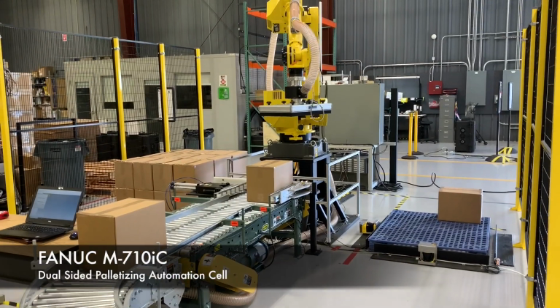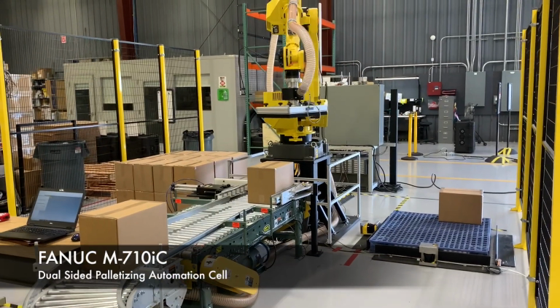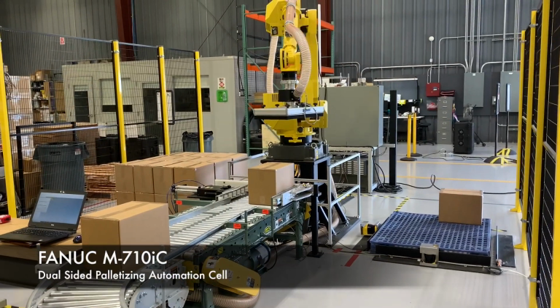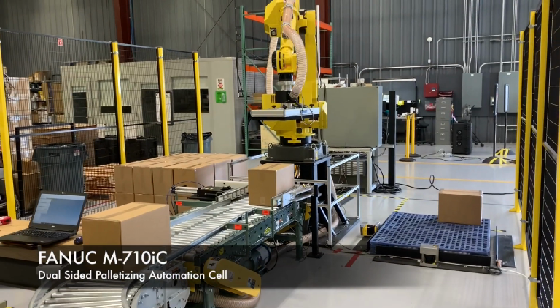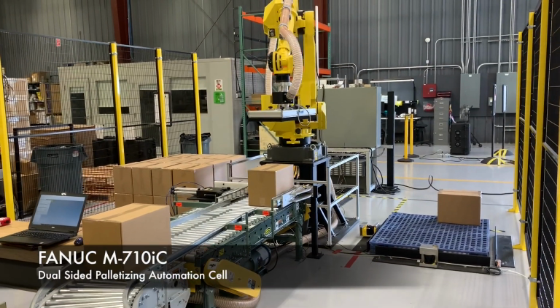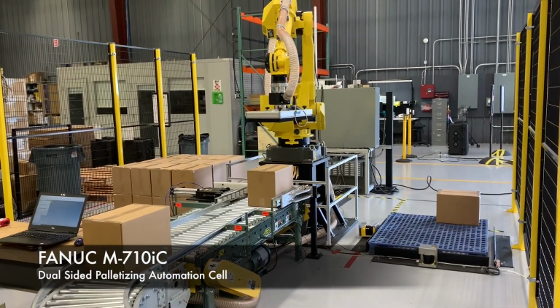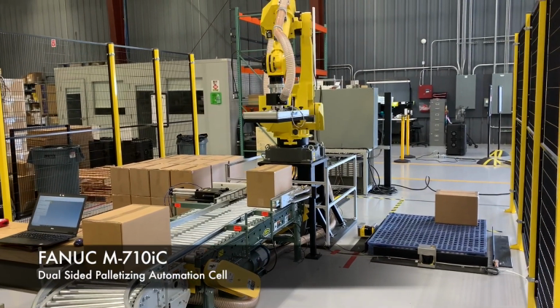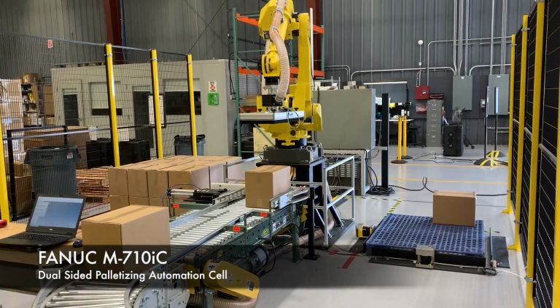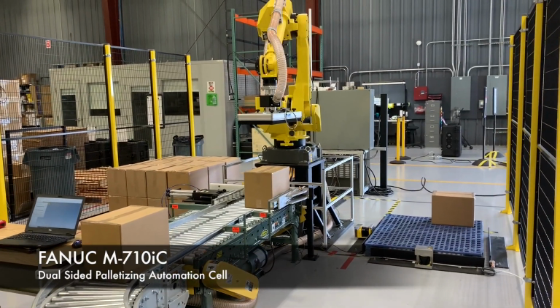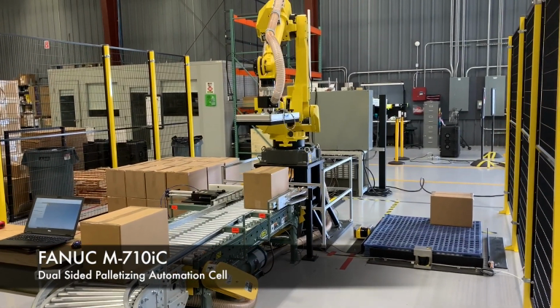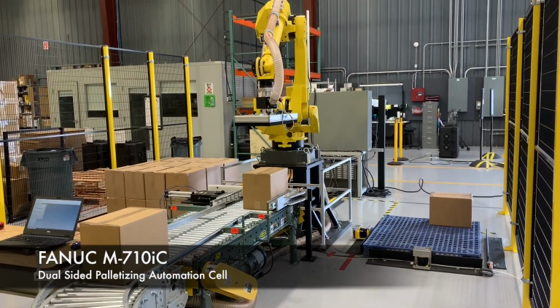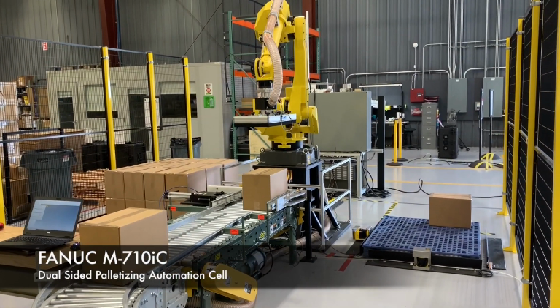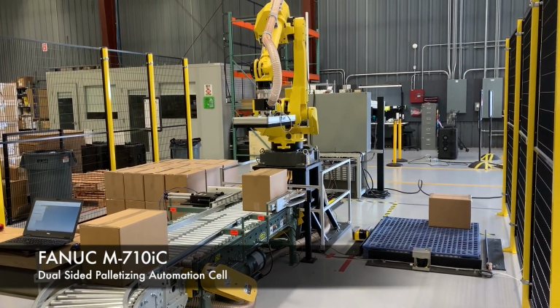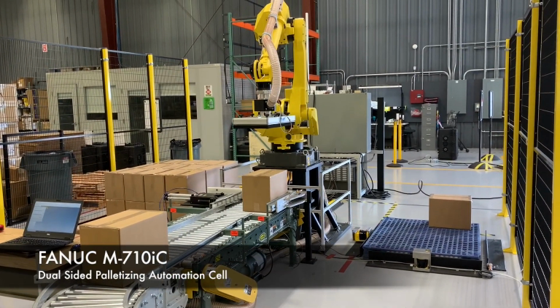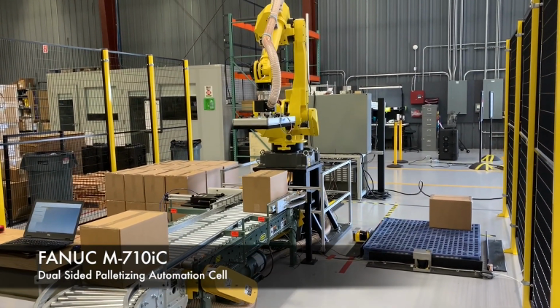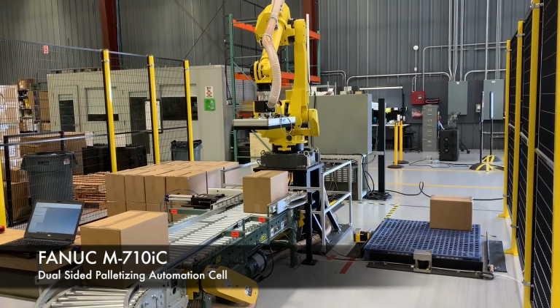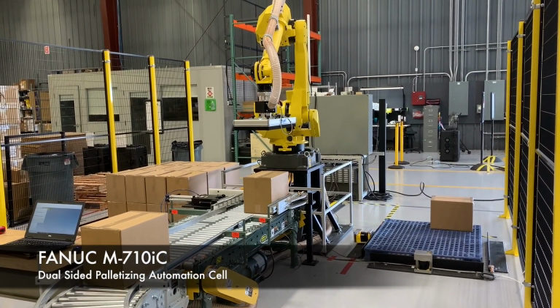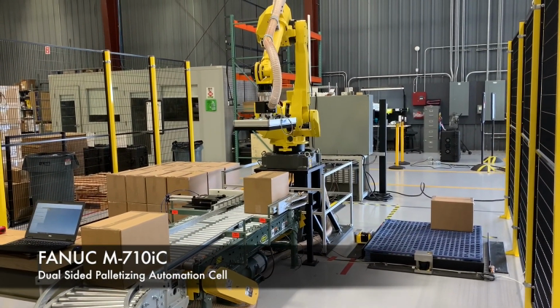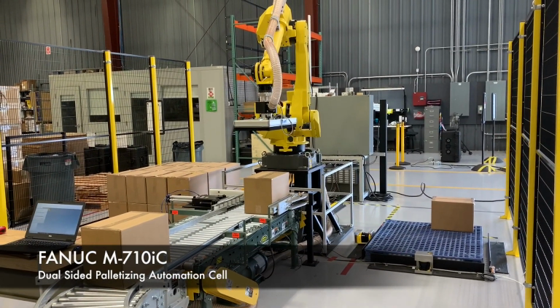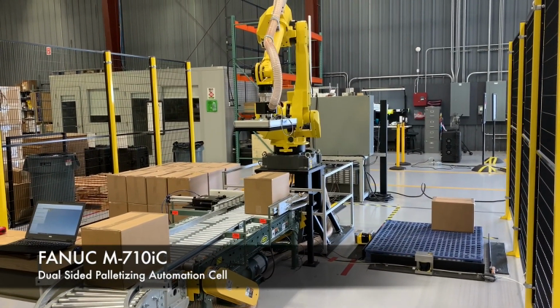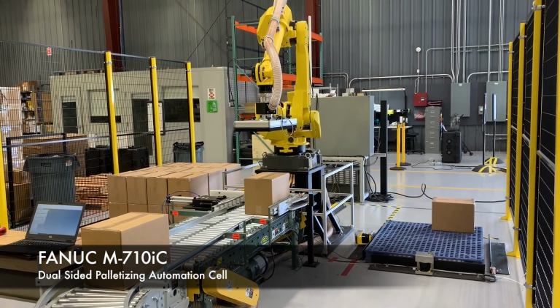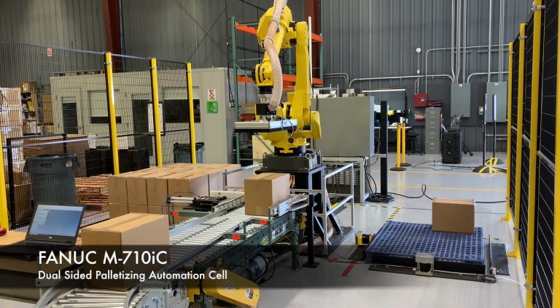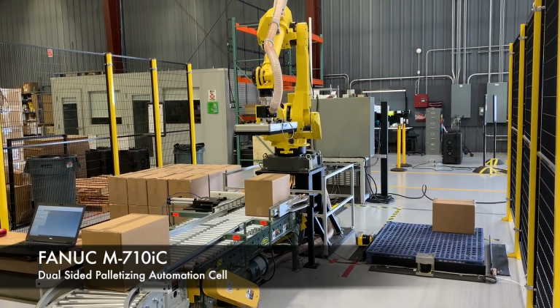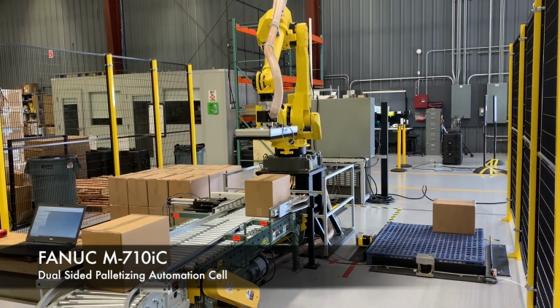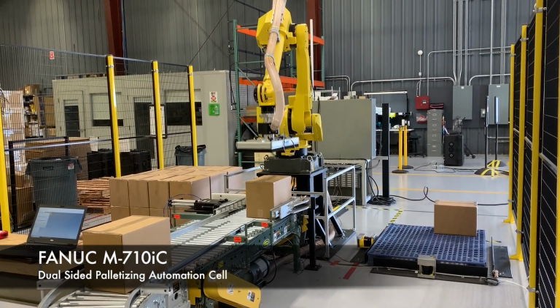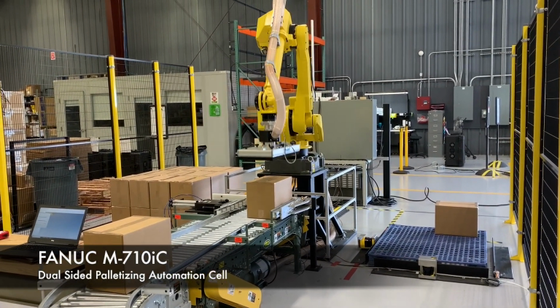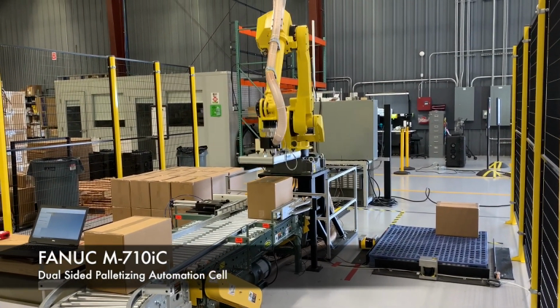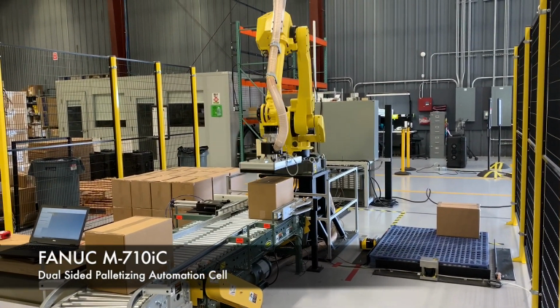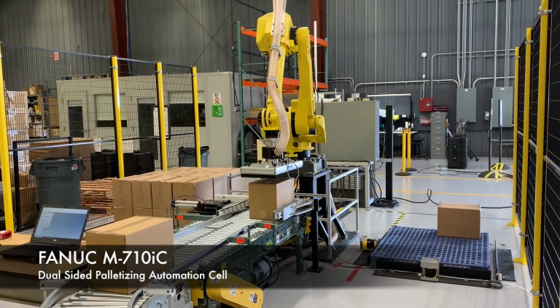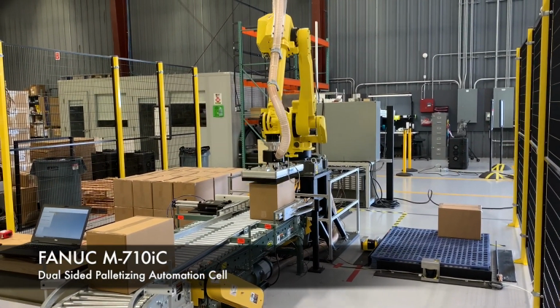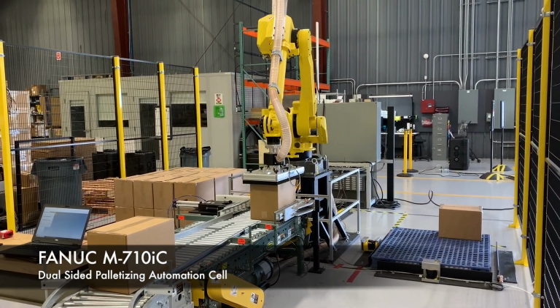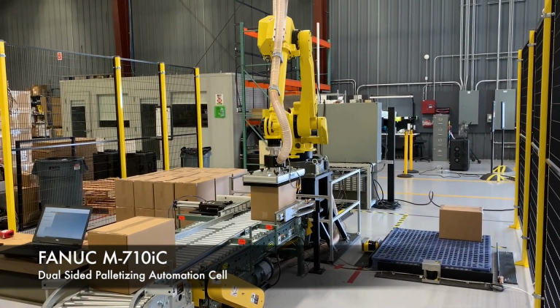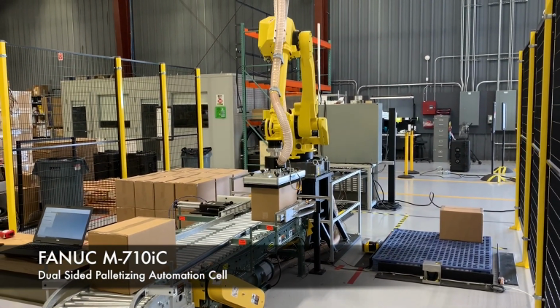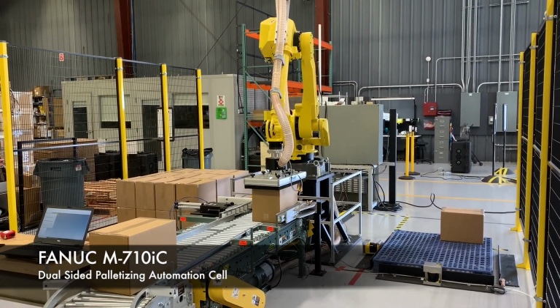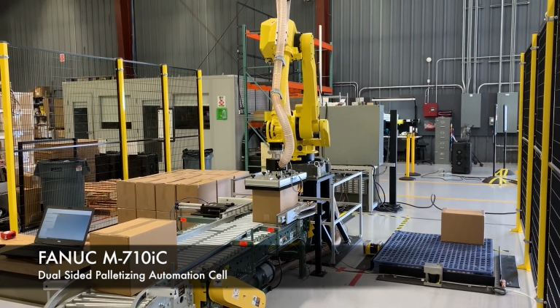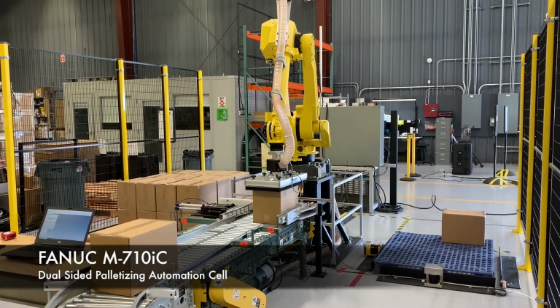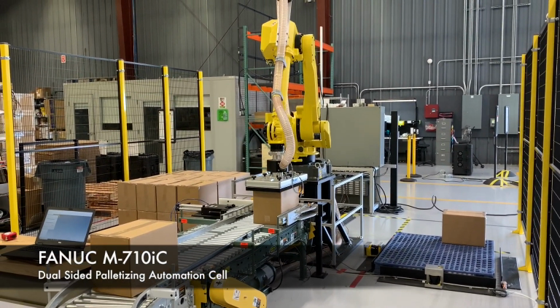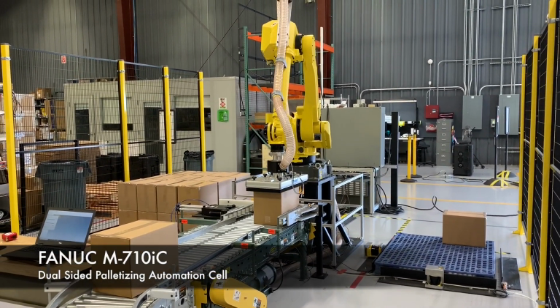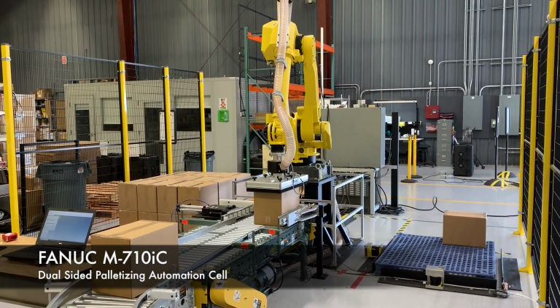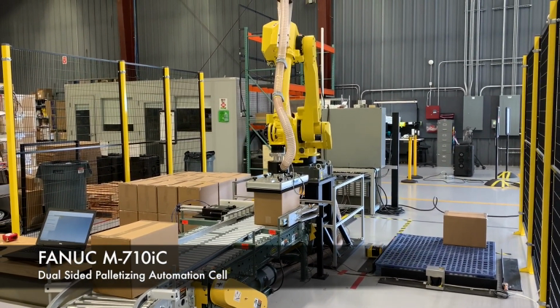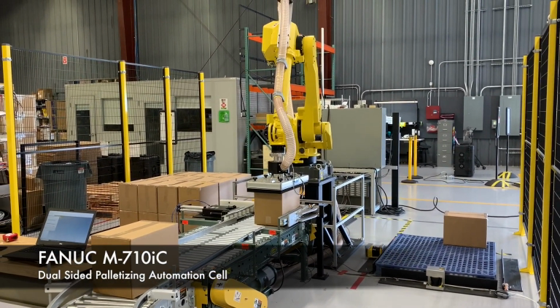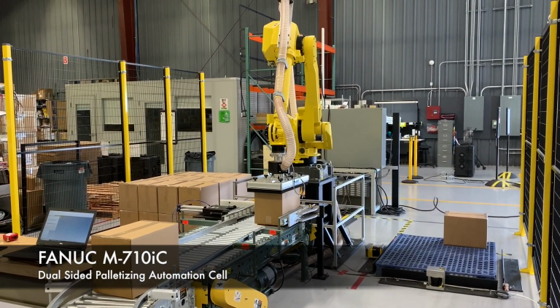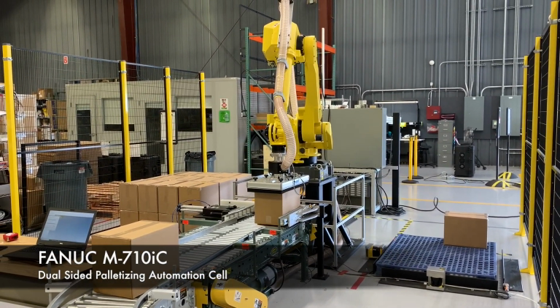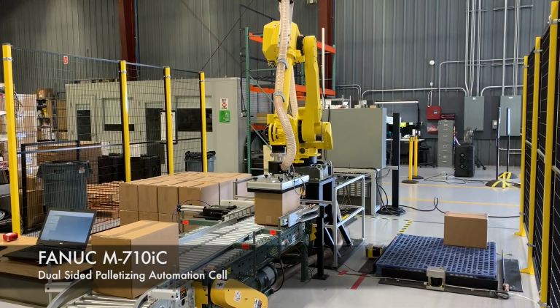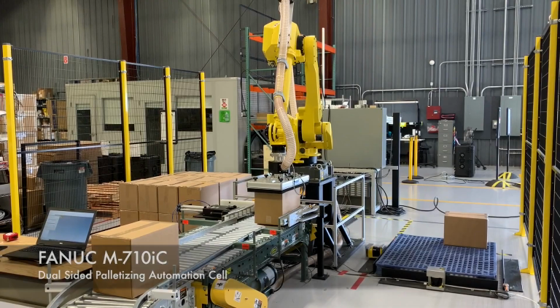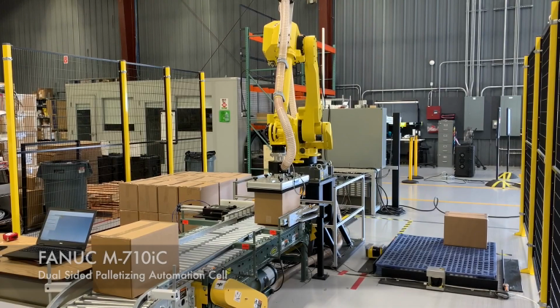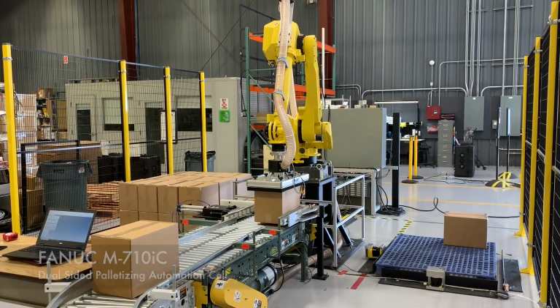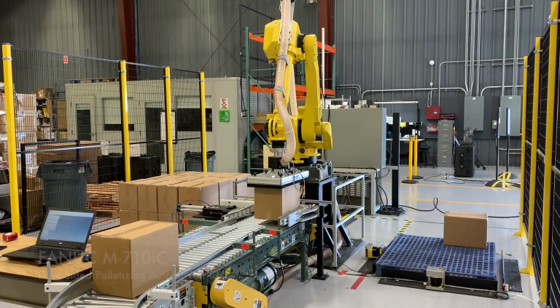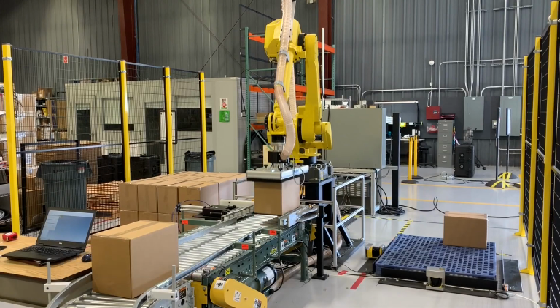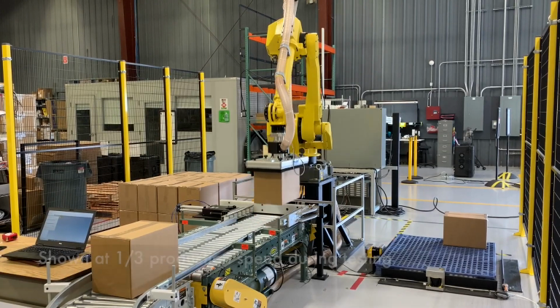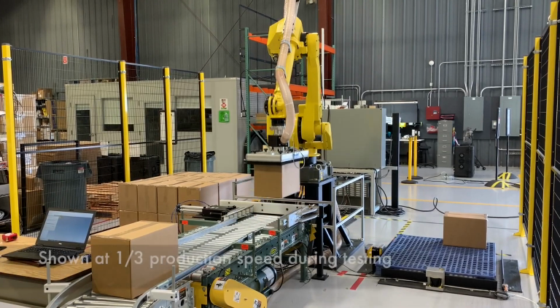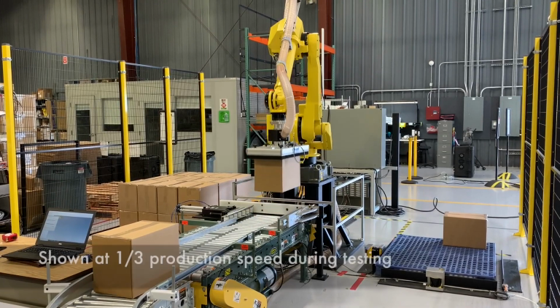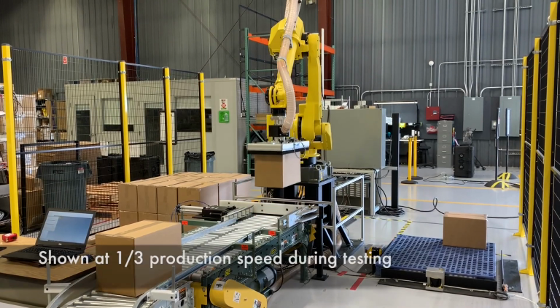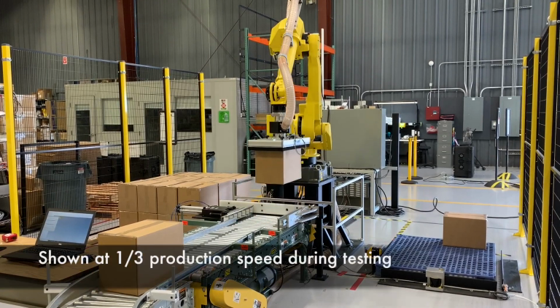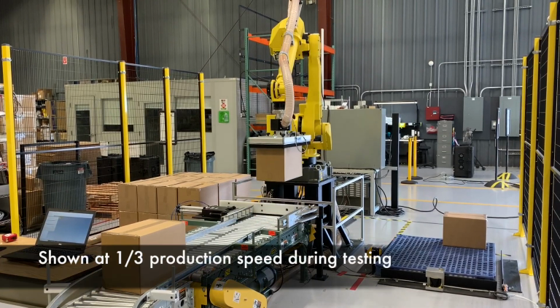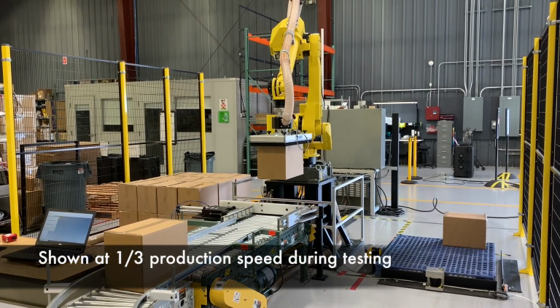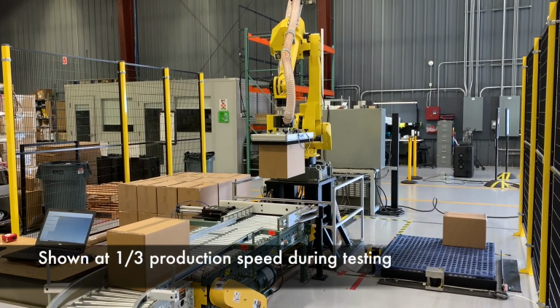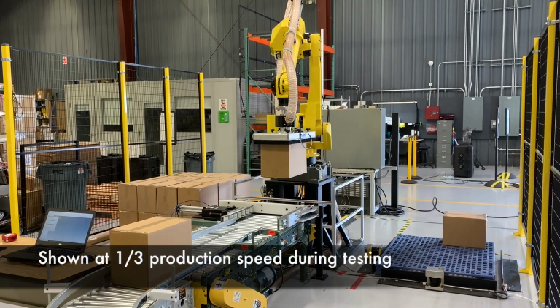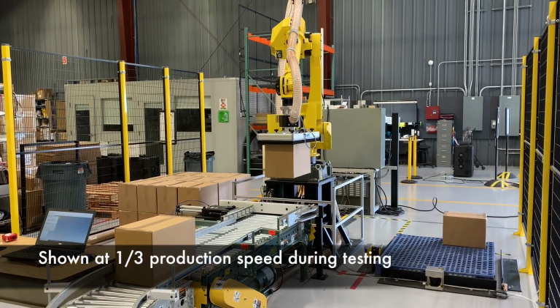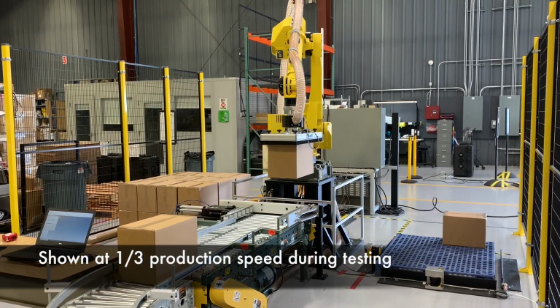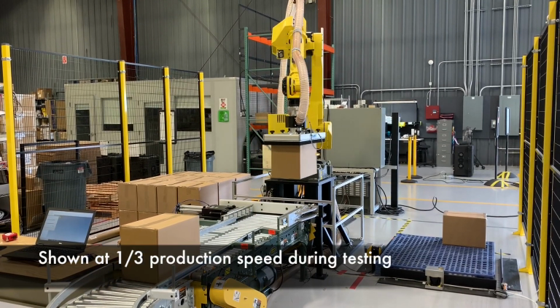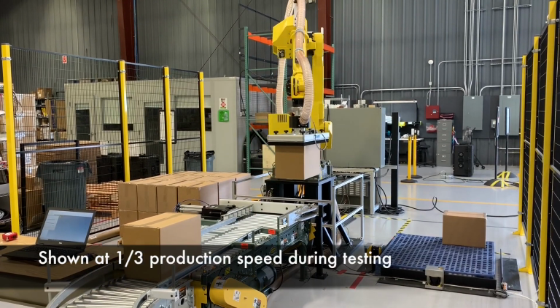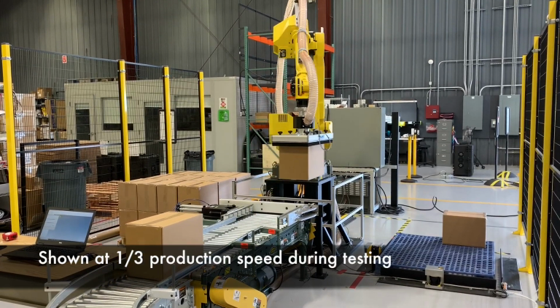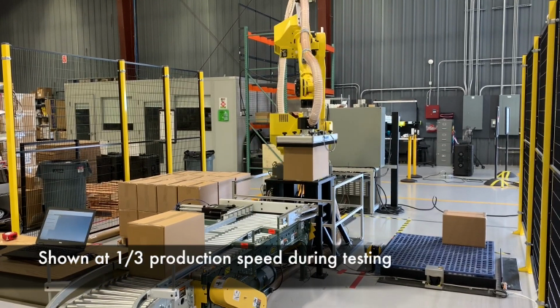This is FANUC's M710 IC material handling robot. It's set up as a dual-sided, cageless palletizing work cell.